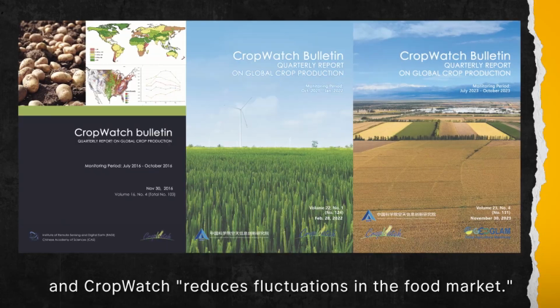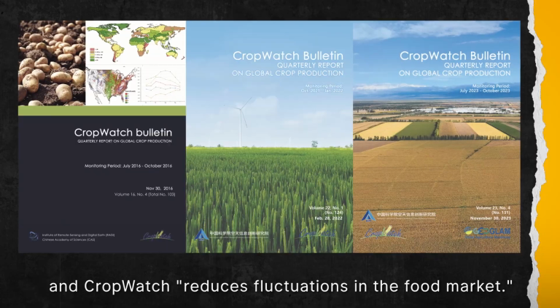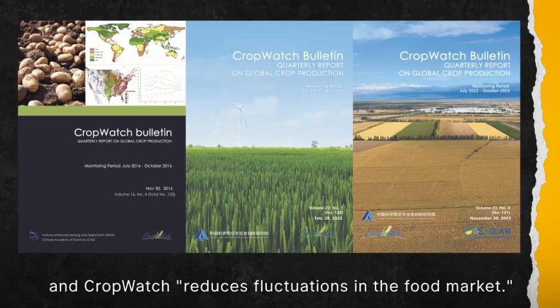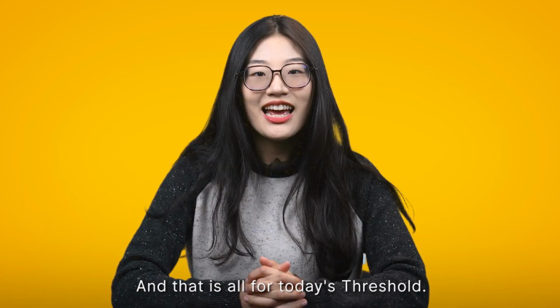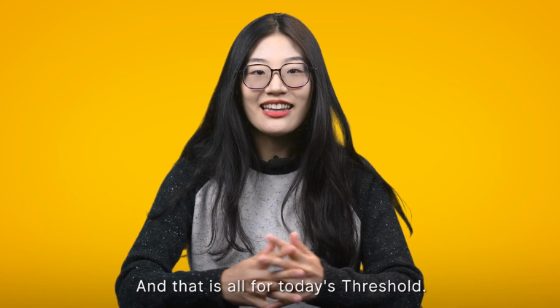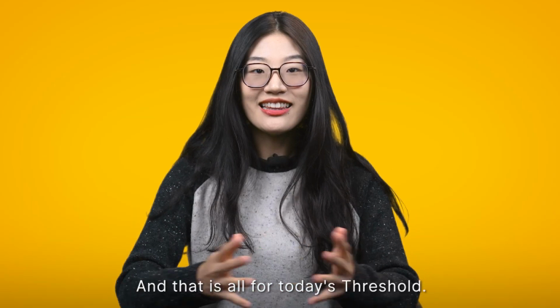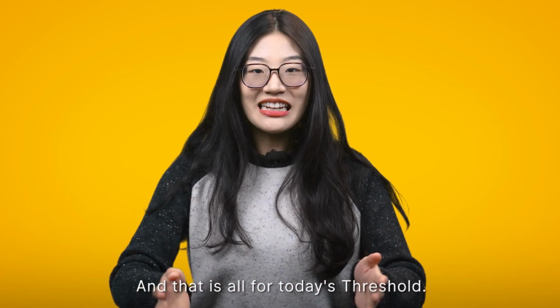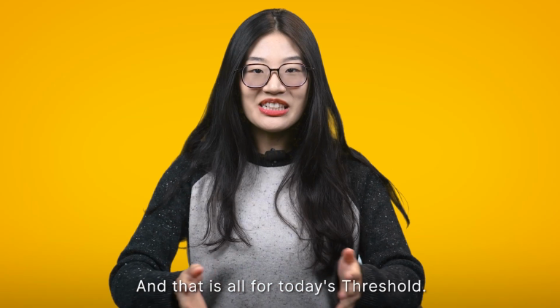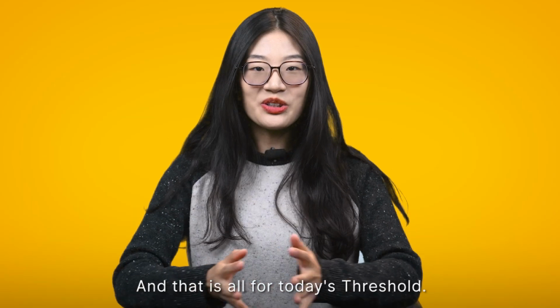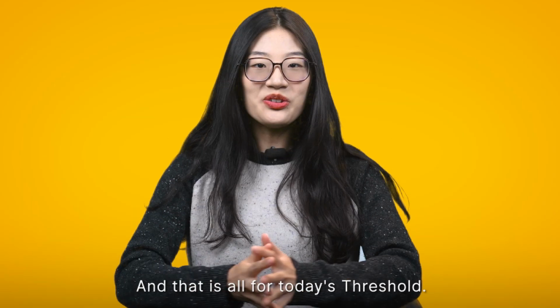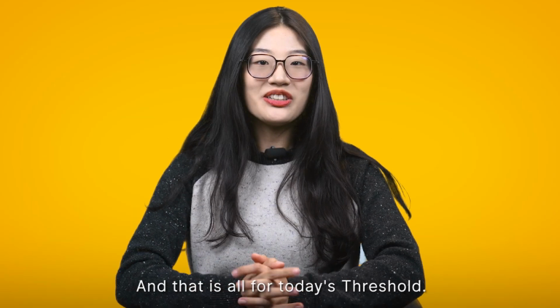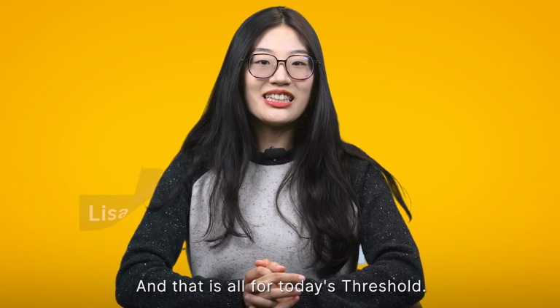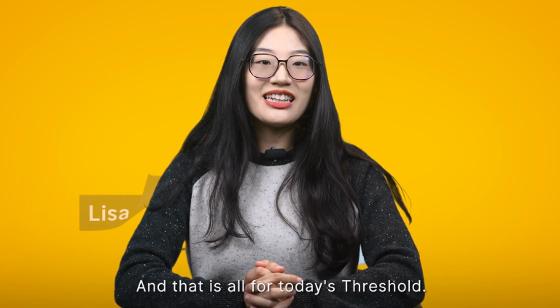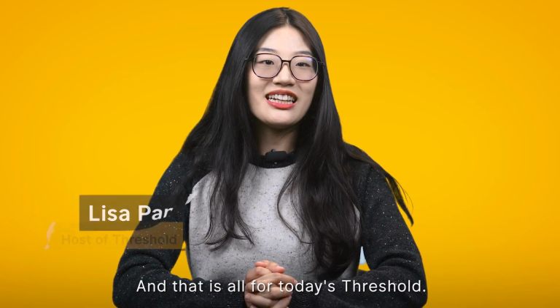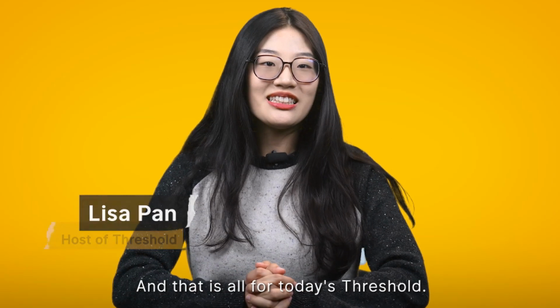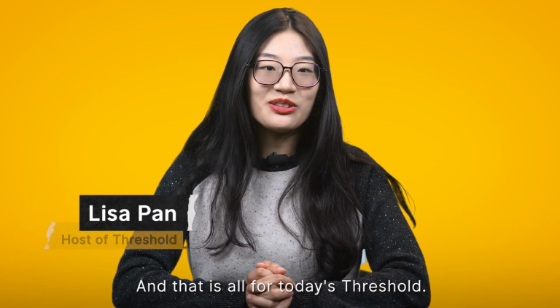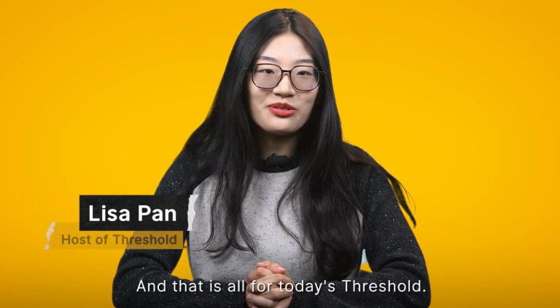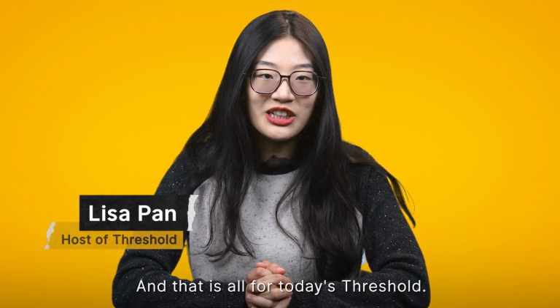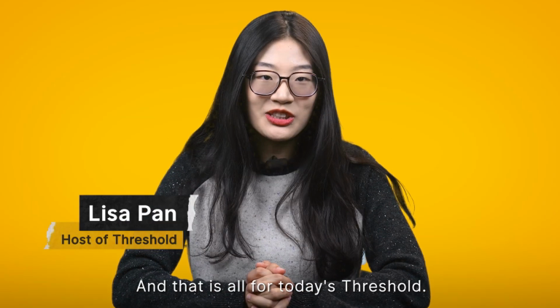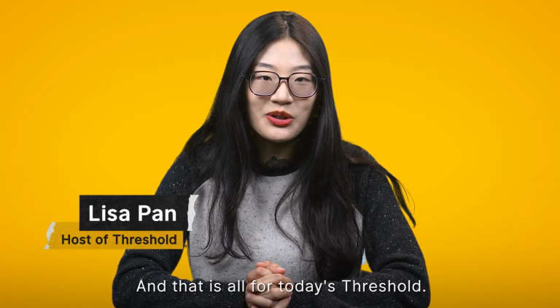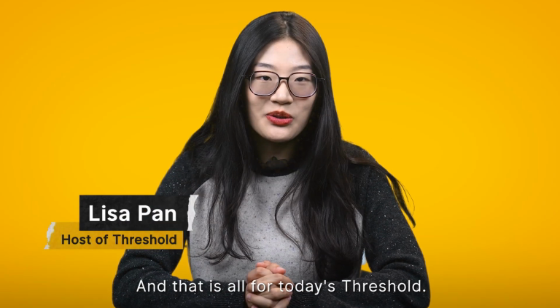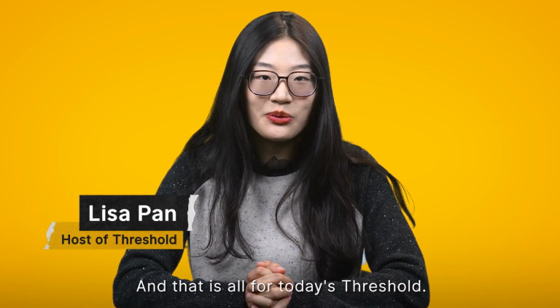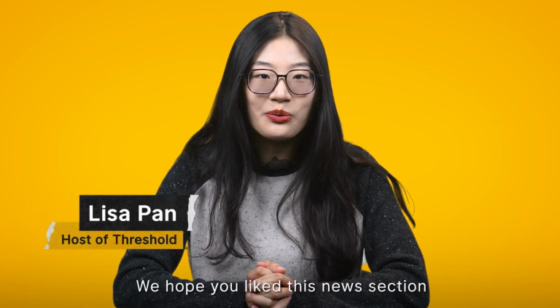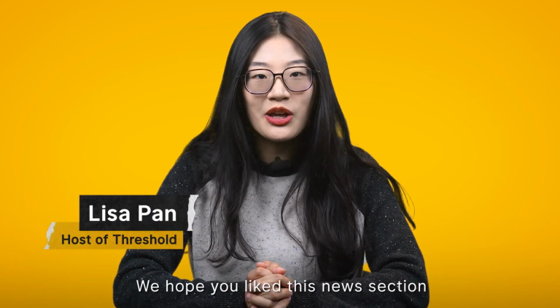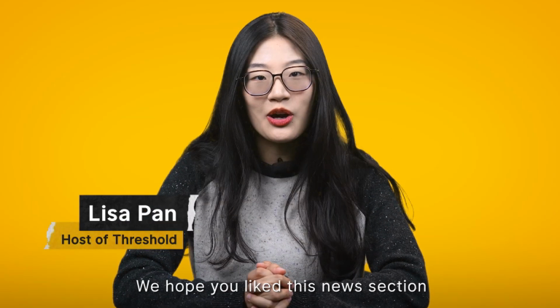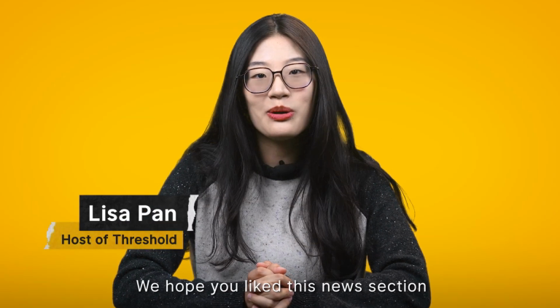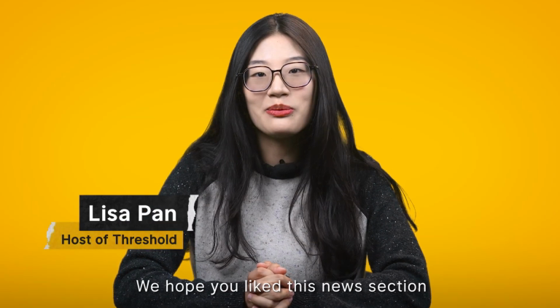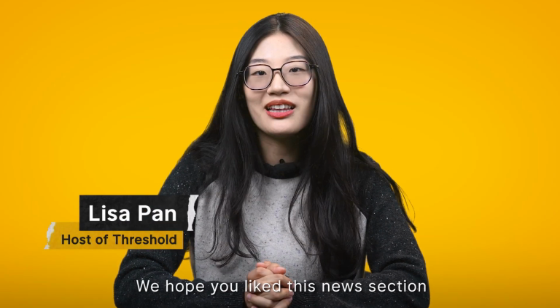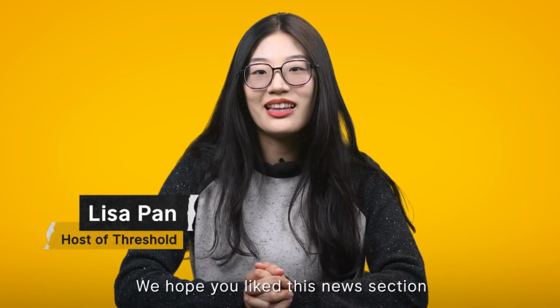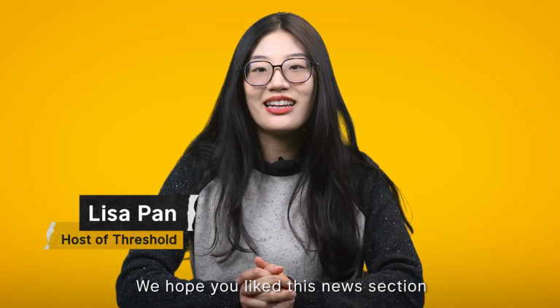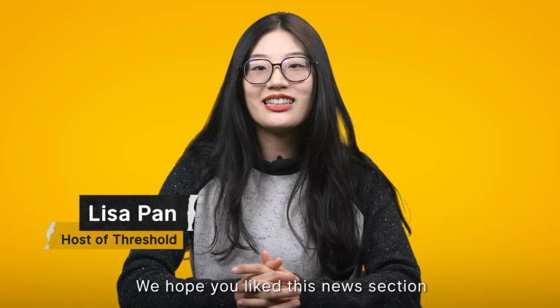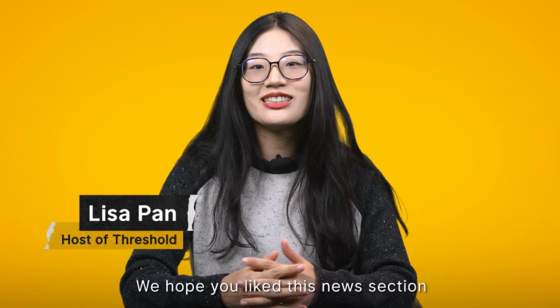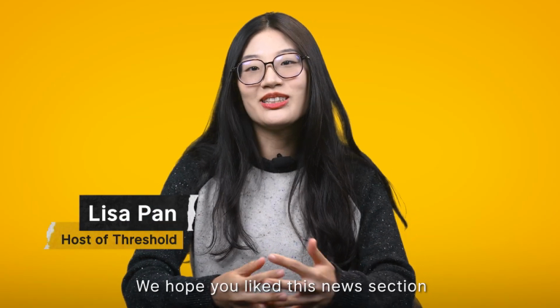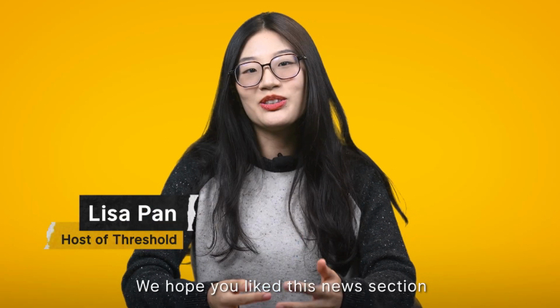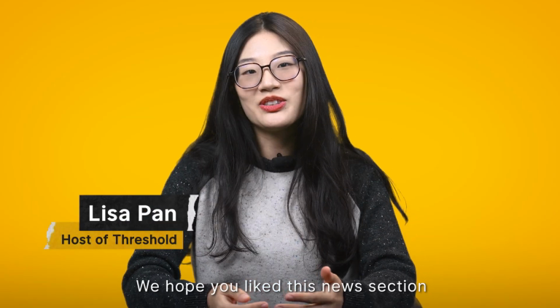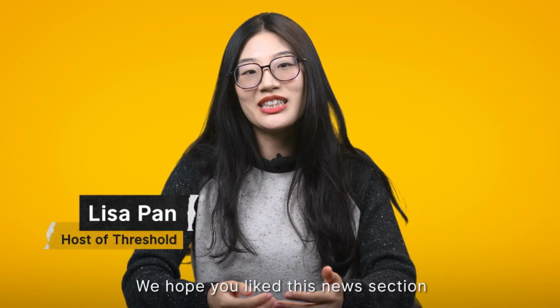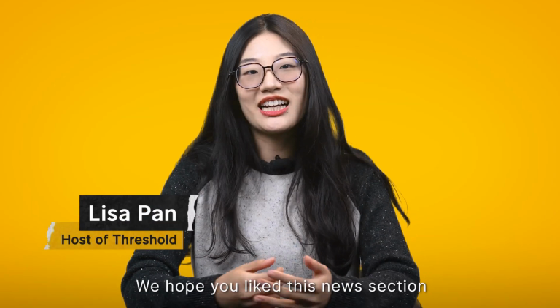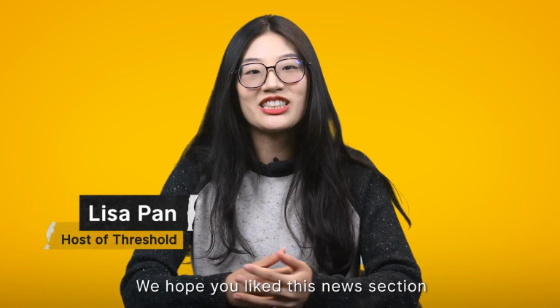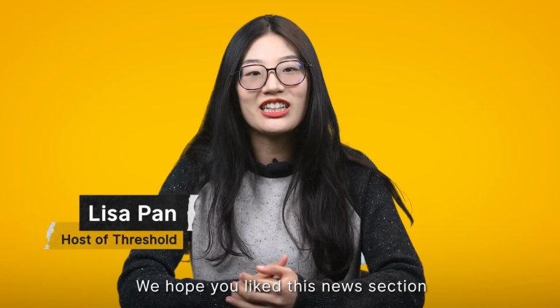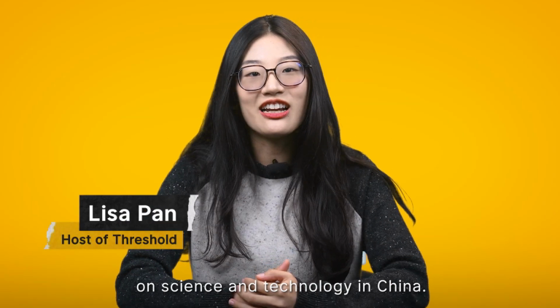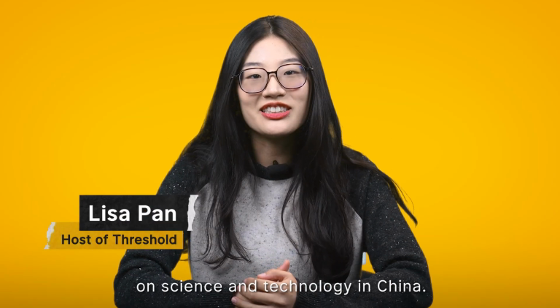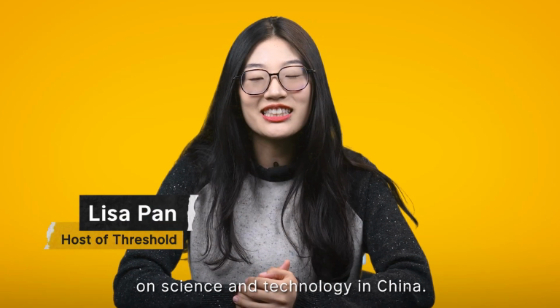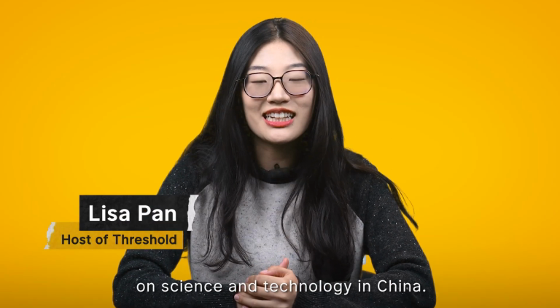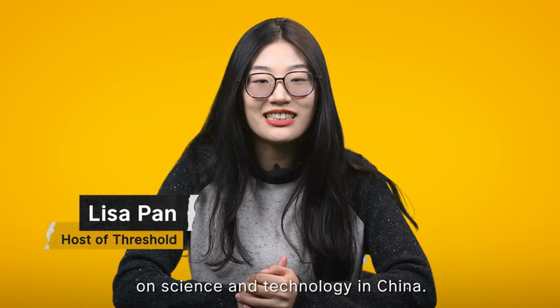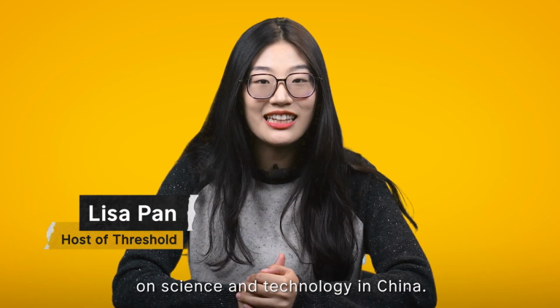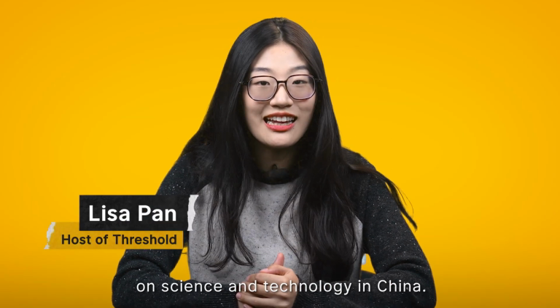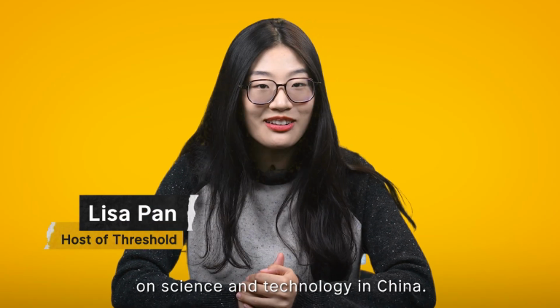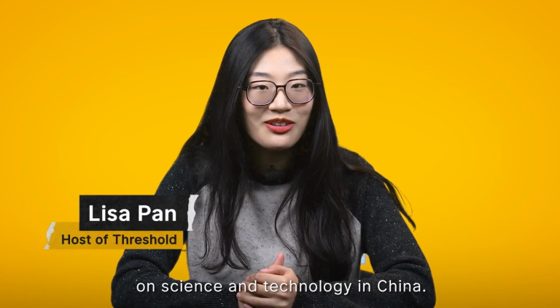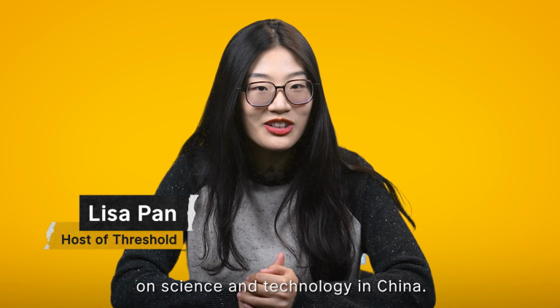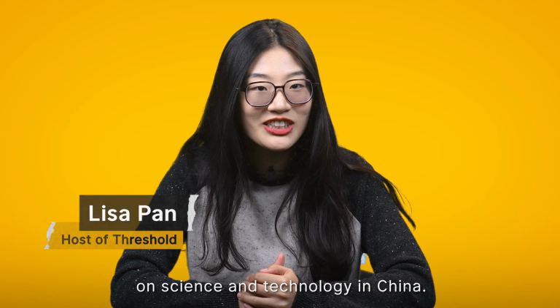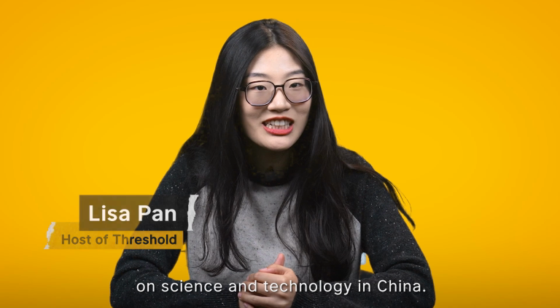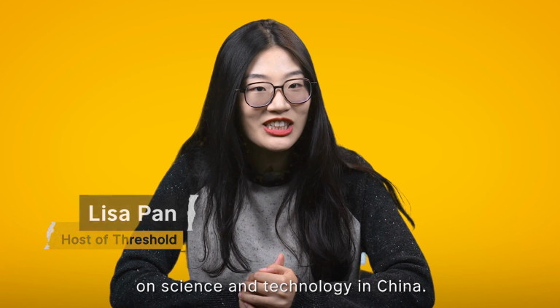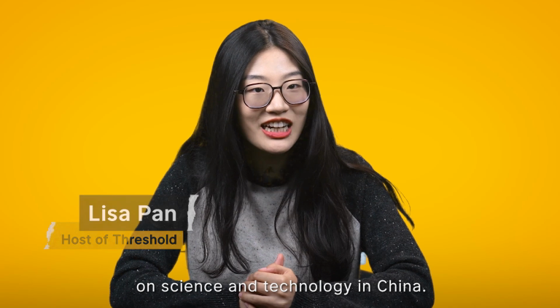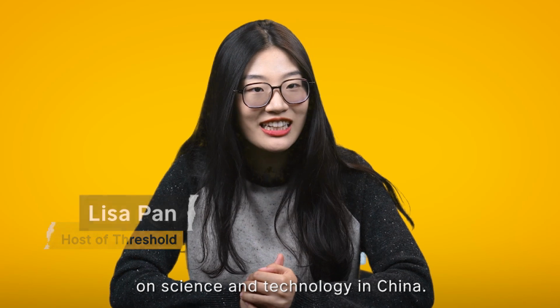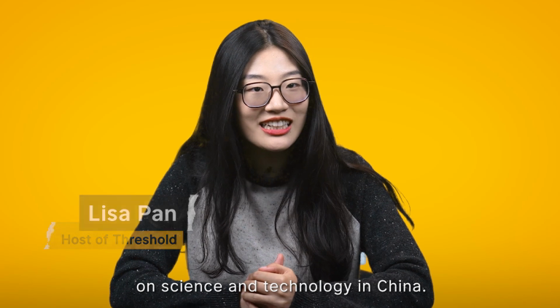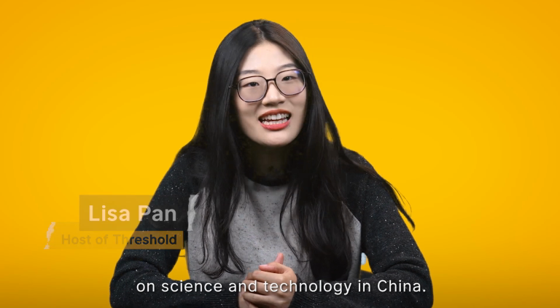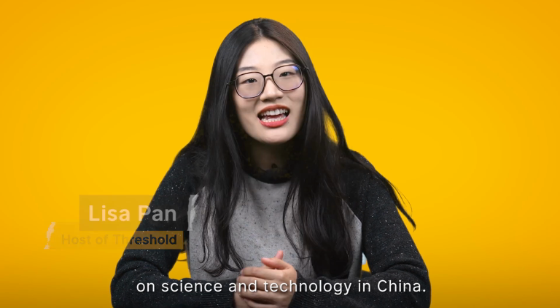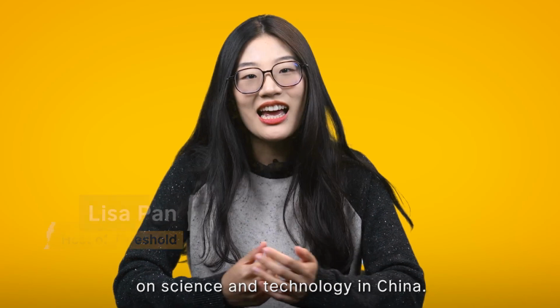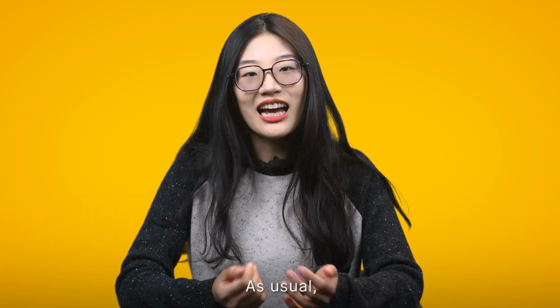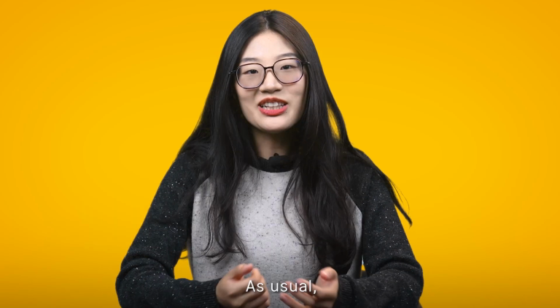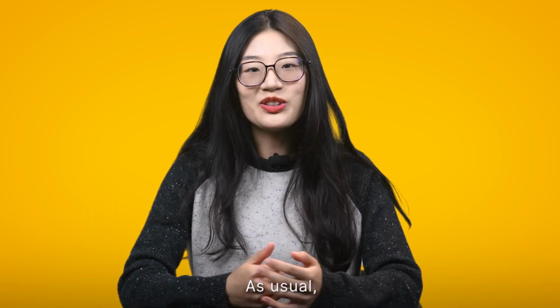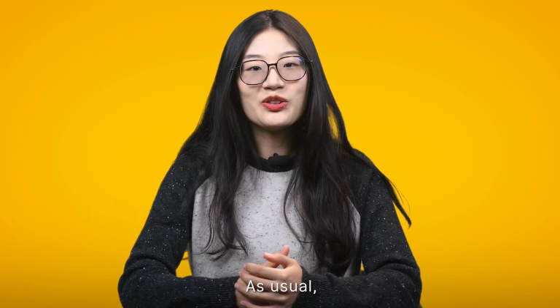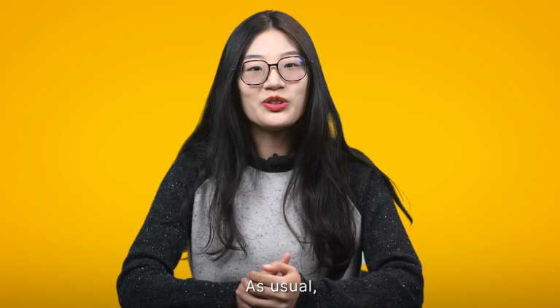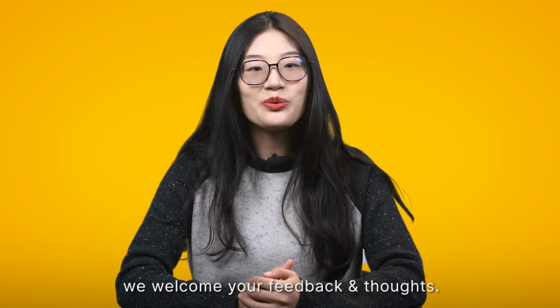And that is all for today's episode. We hope you liked this new section on science, technology, and China. As usual, we welcome your feedback and thoughts.